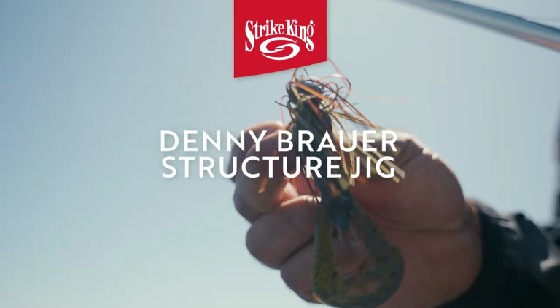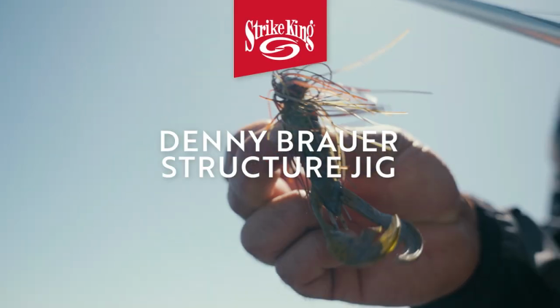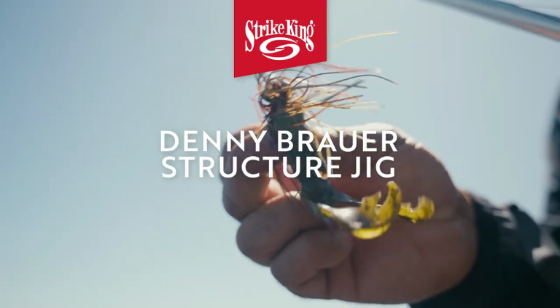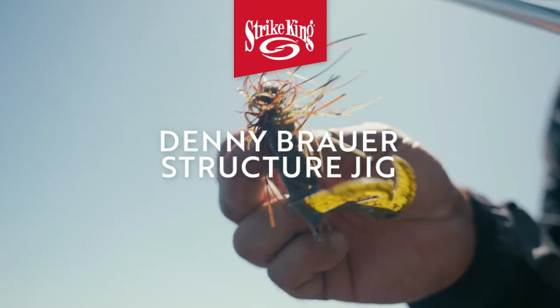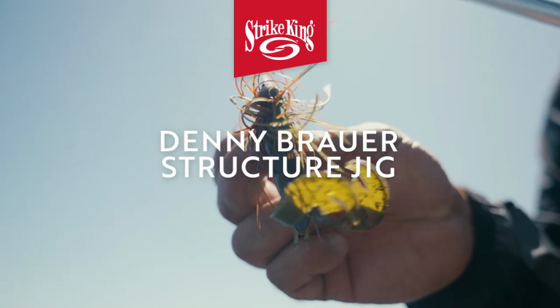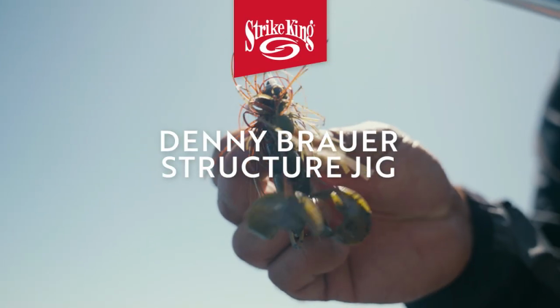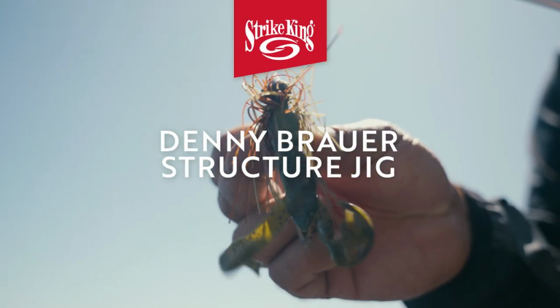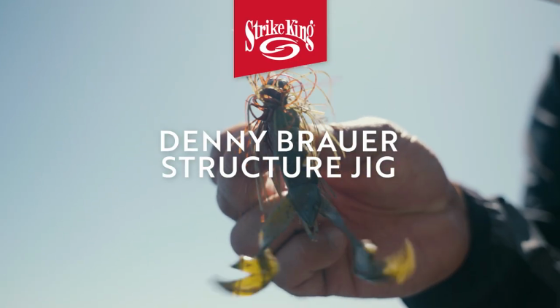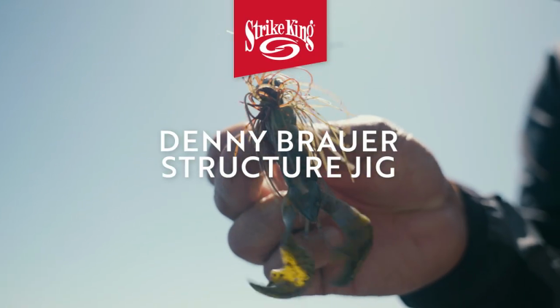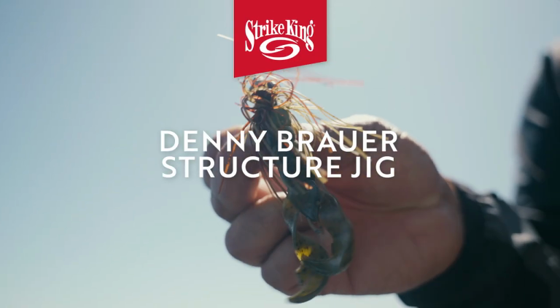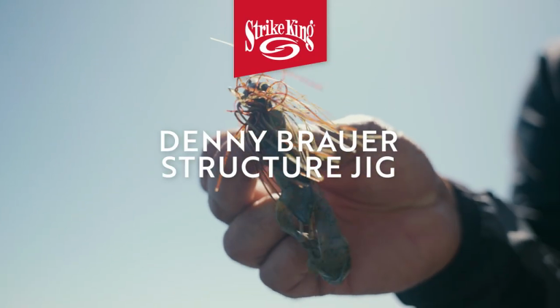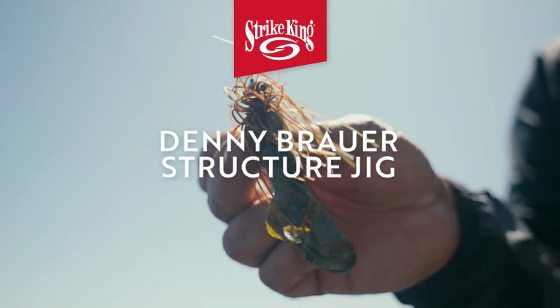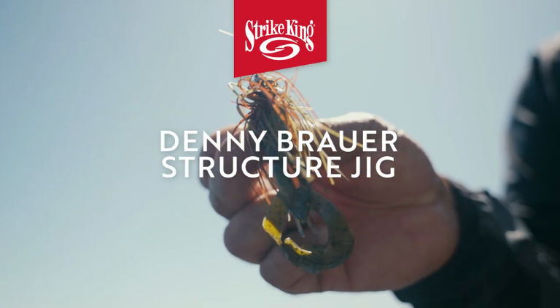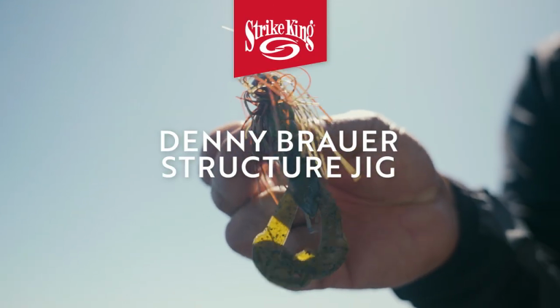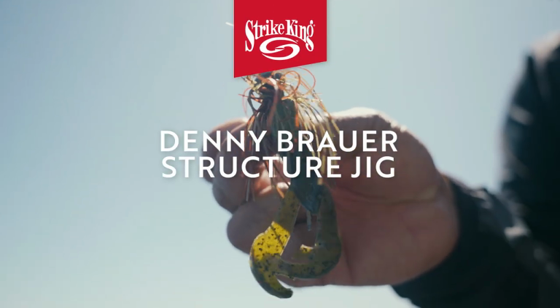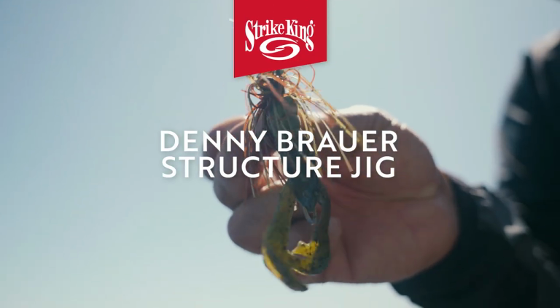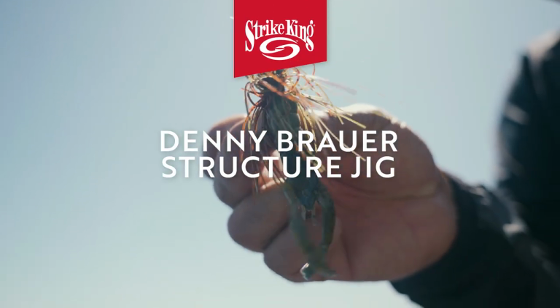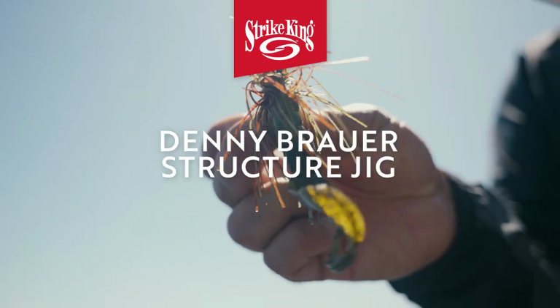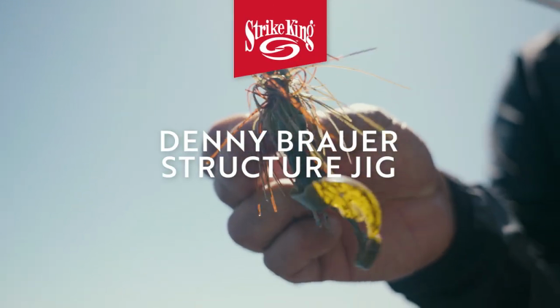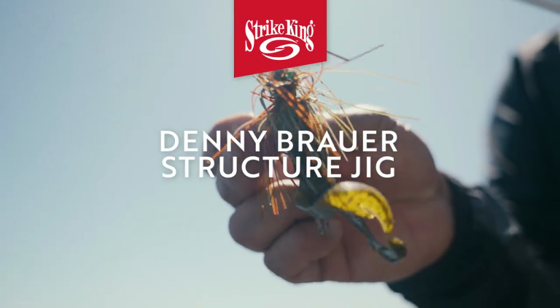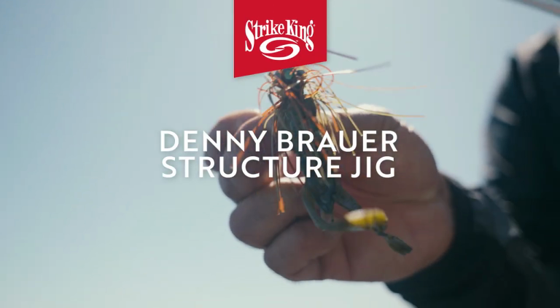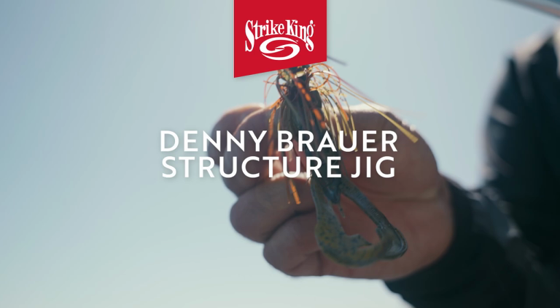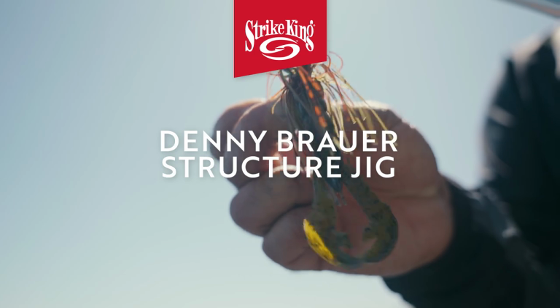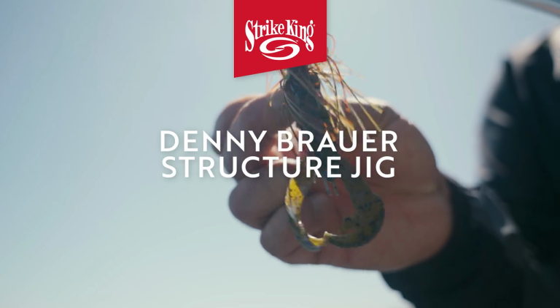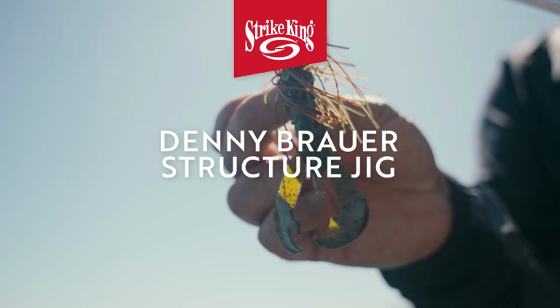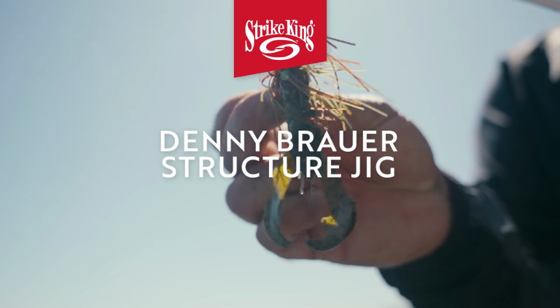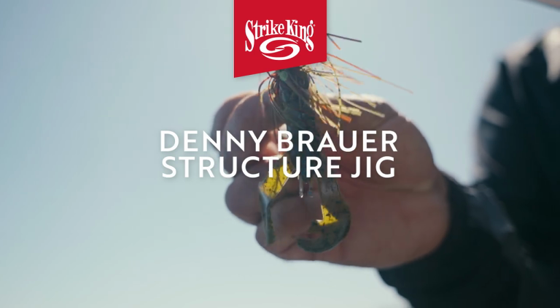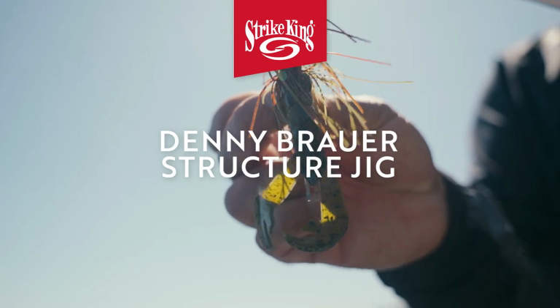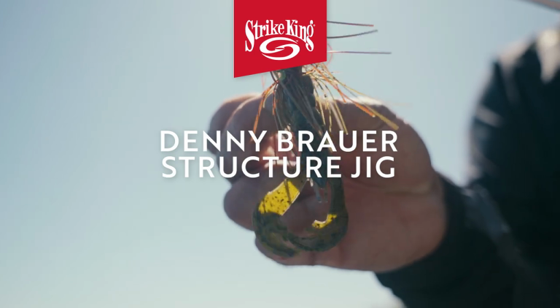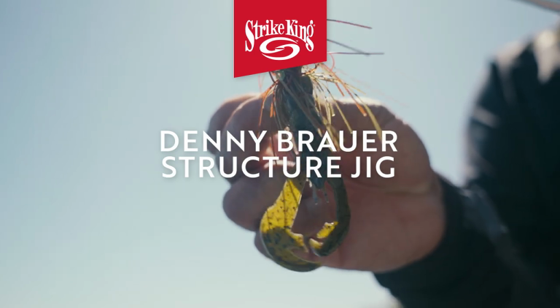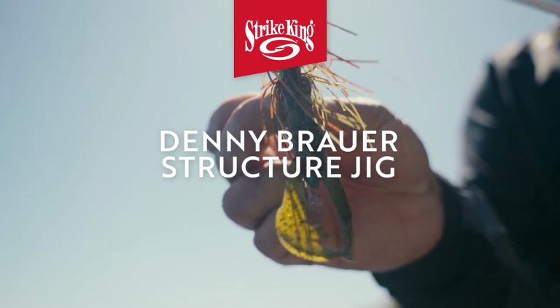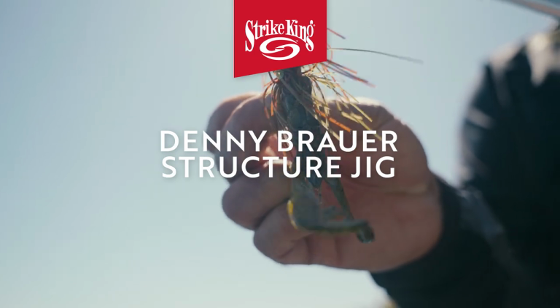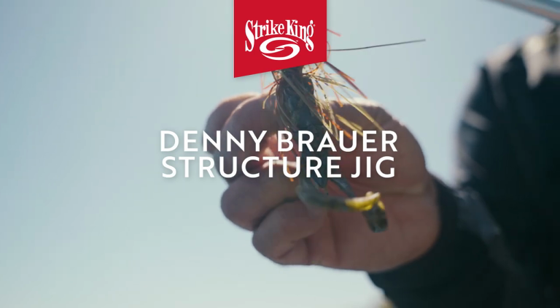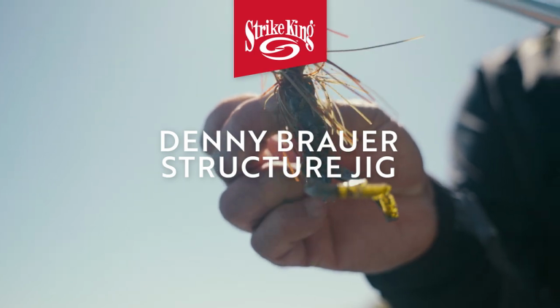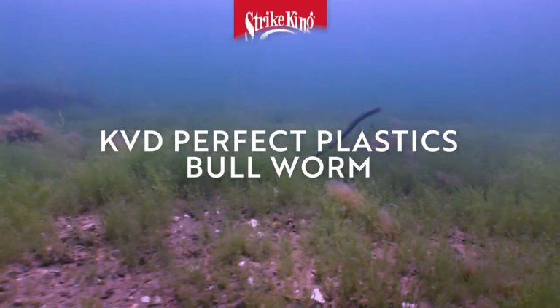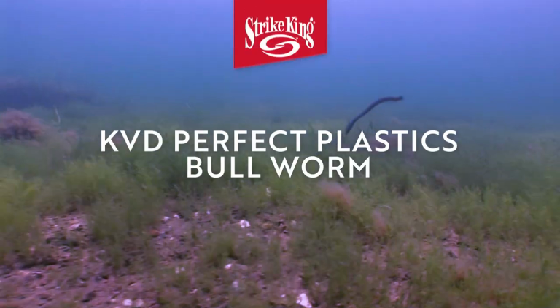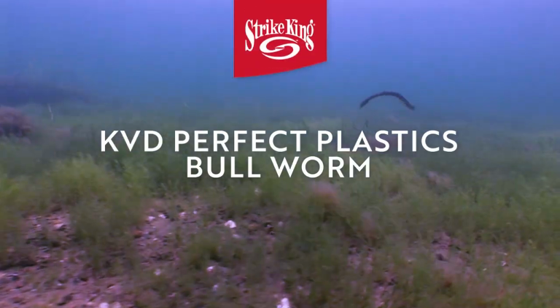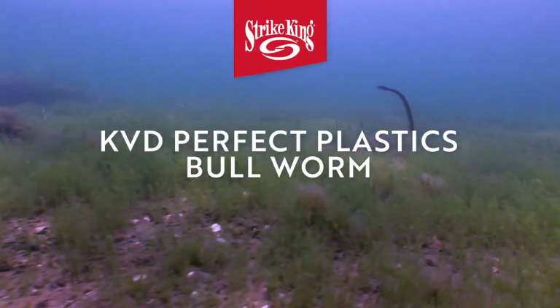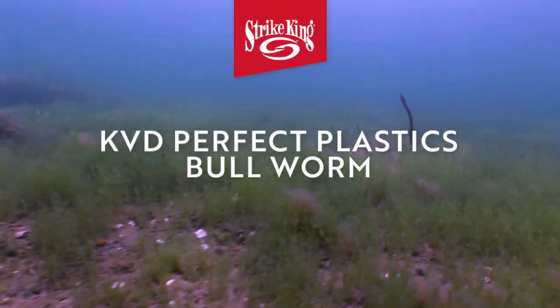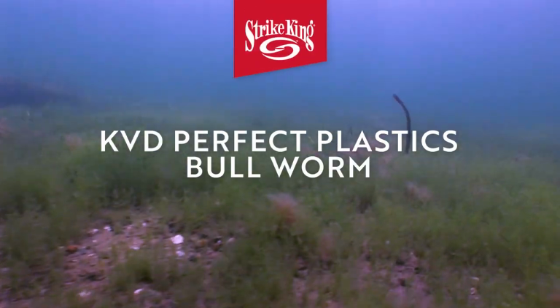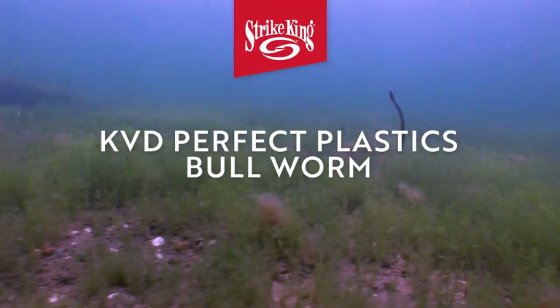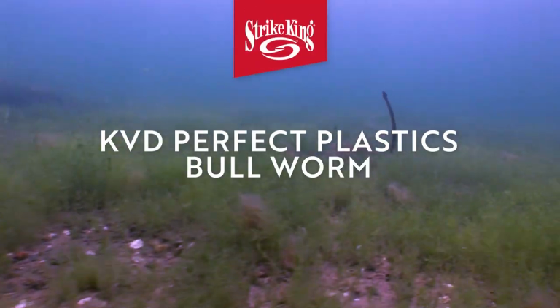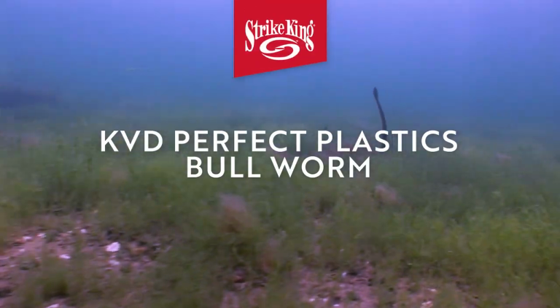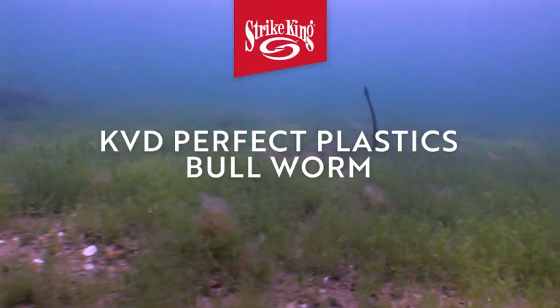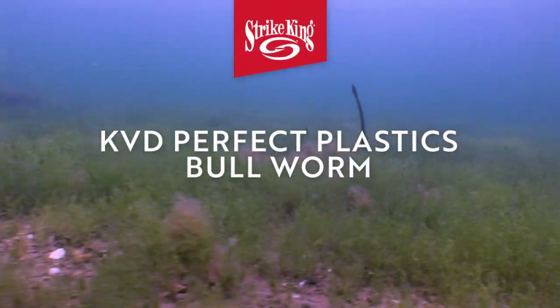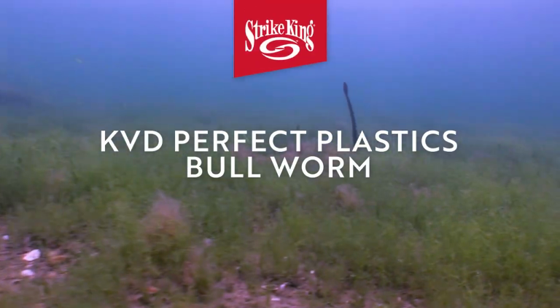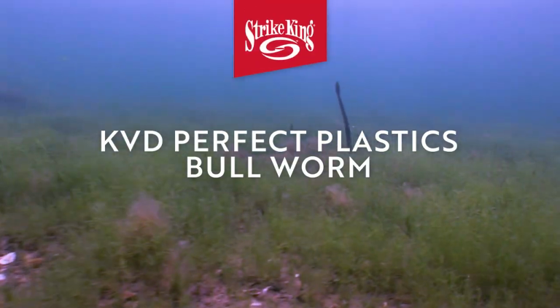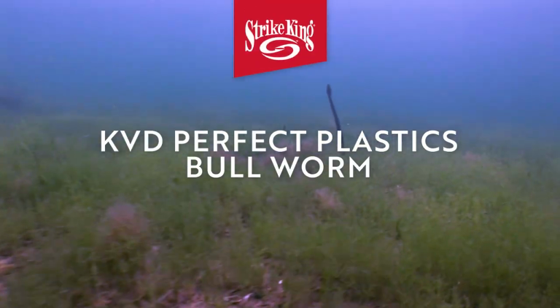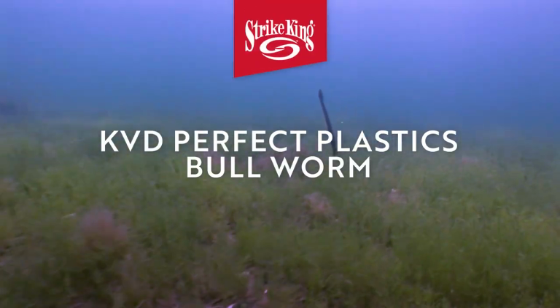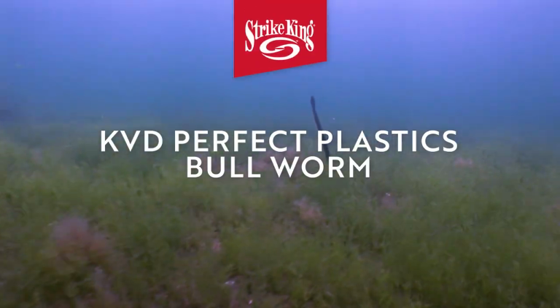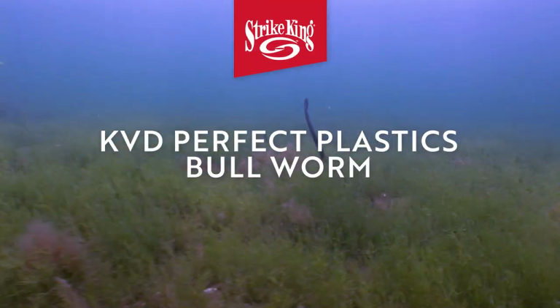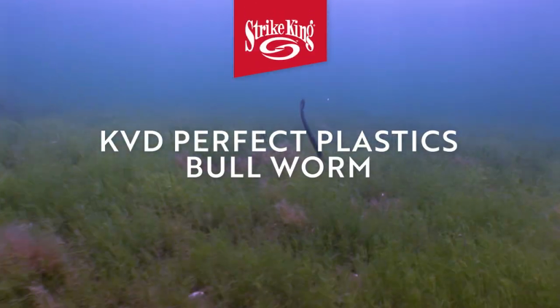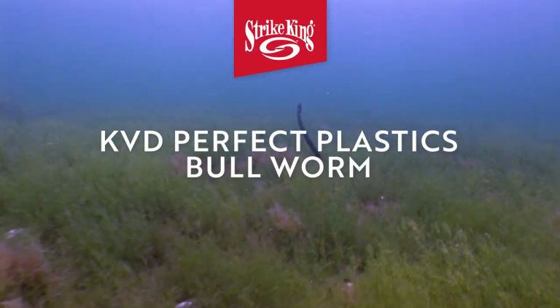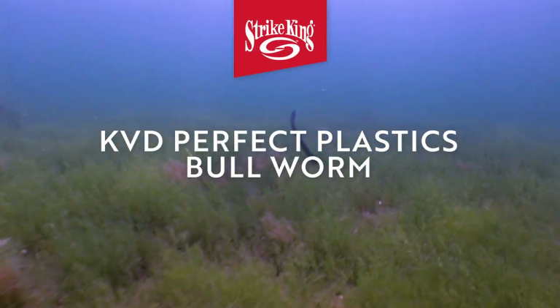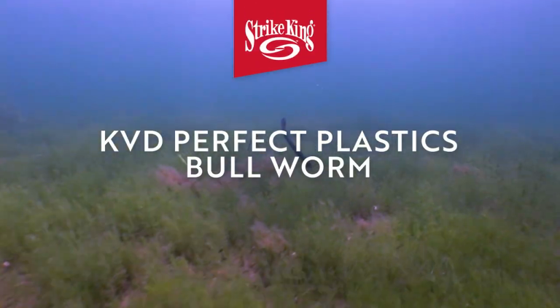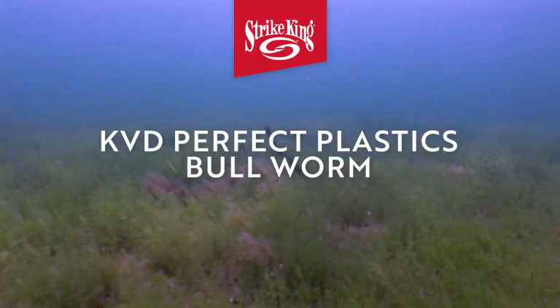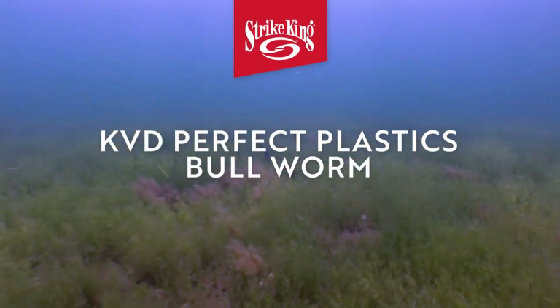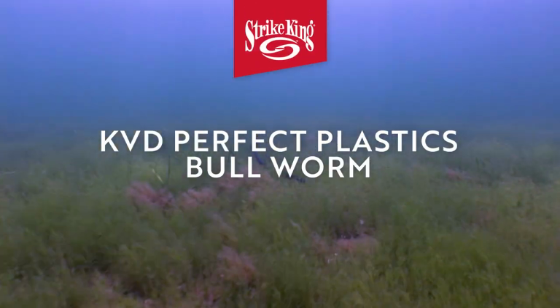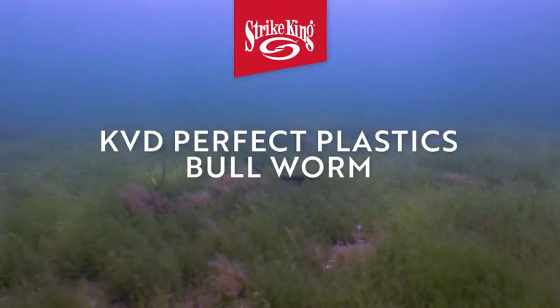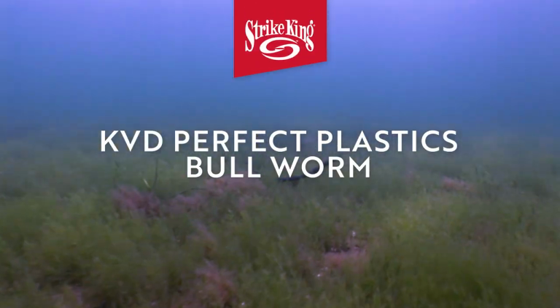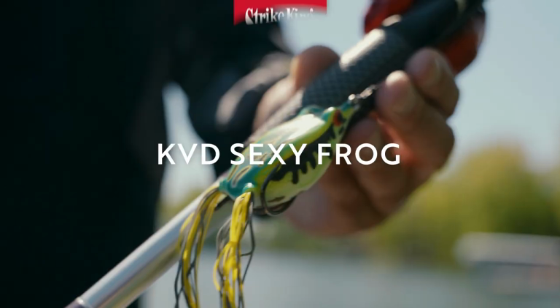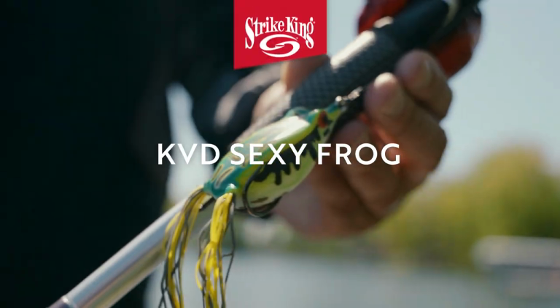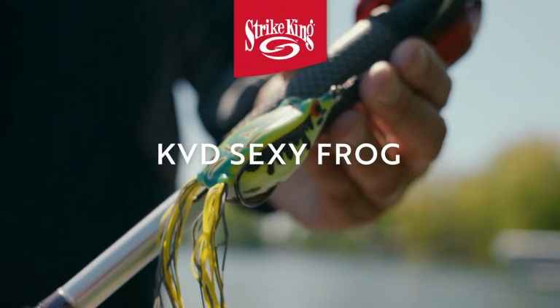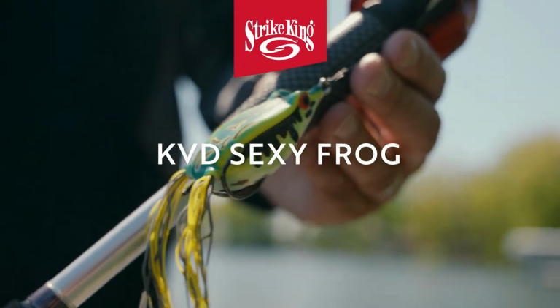Right there's a structure jig. I throw a lot of structure jigs, a lot of bull worms, and not only that, I do a lot of frogging.